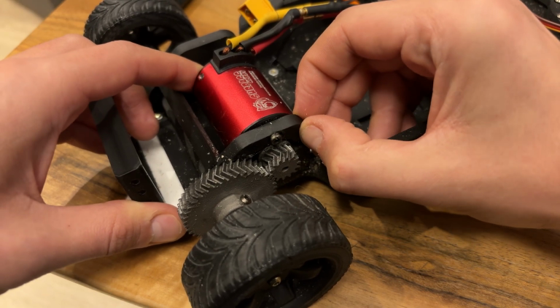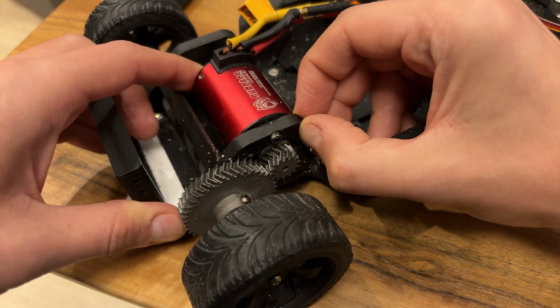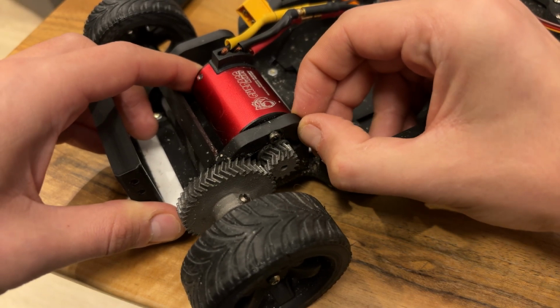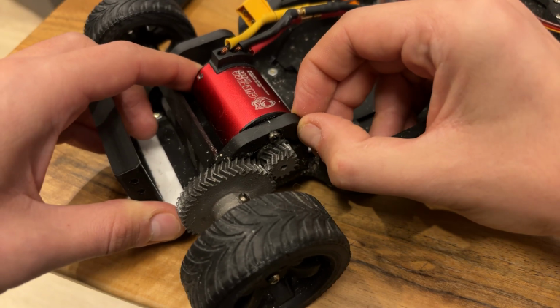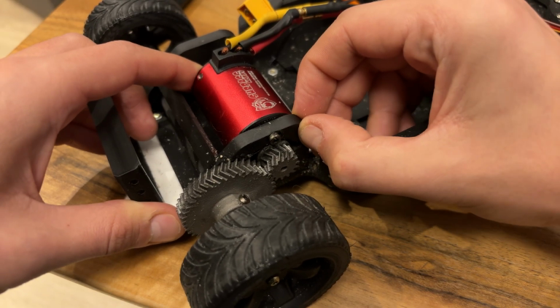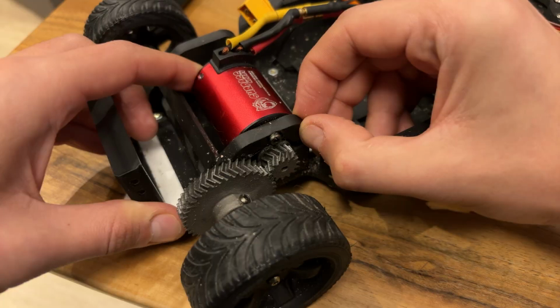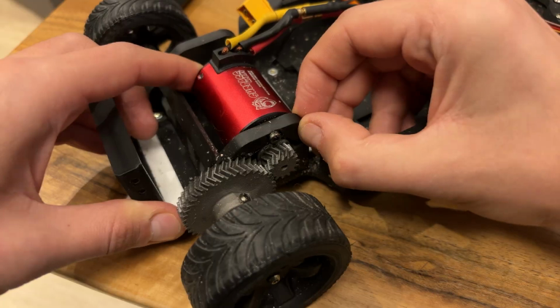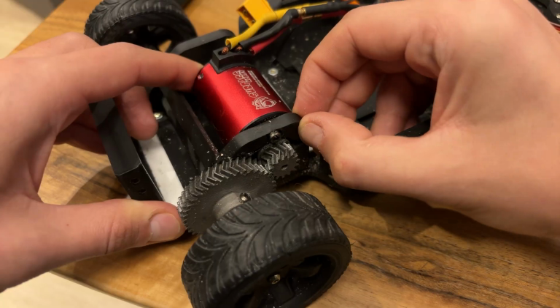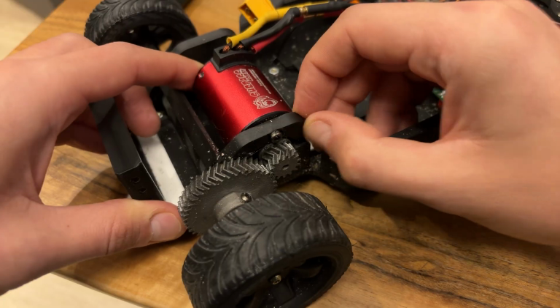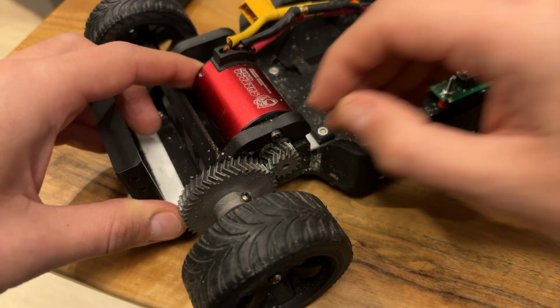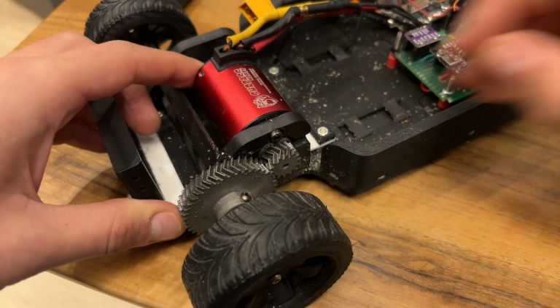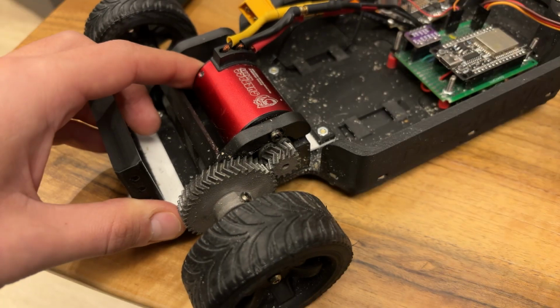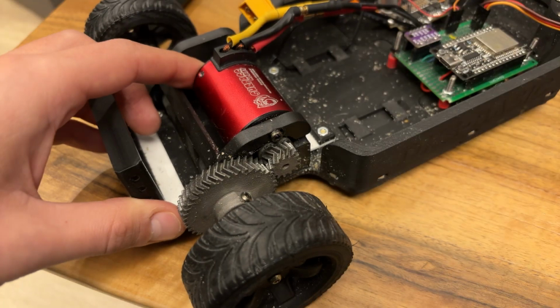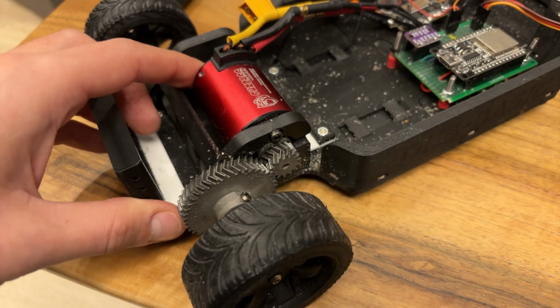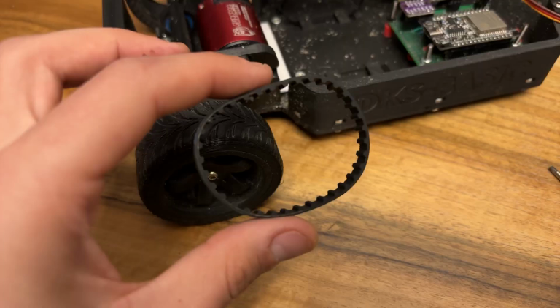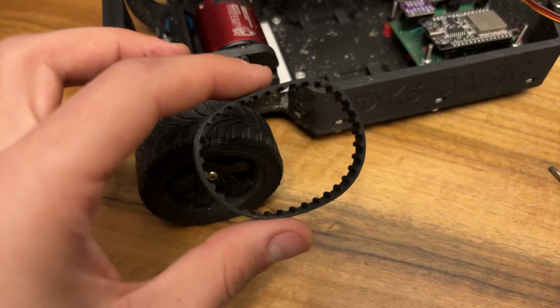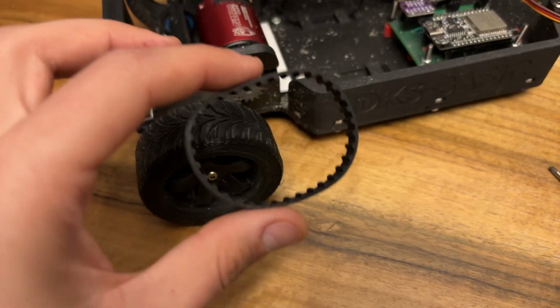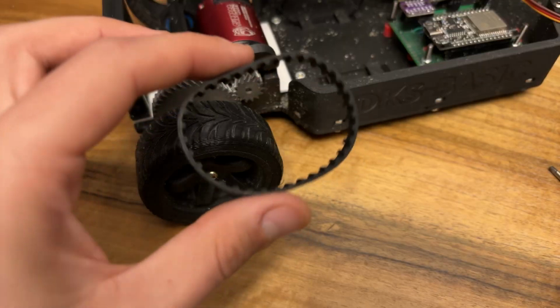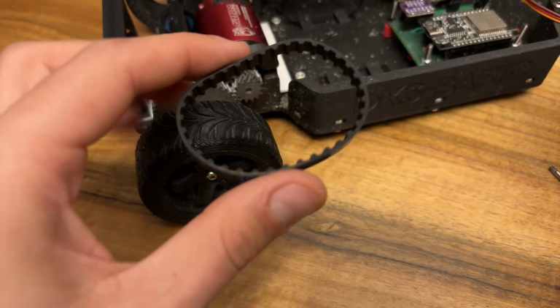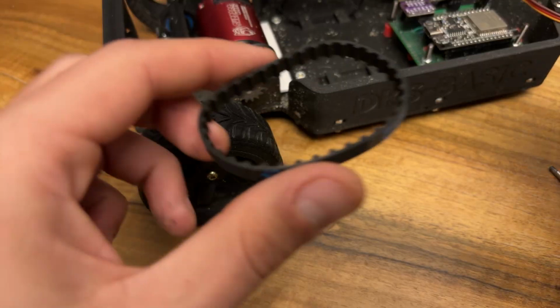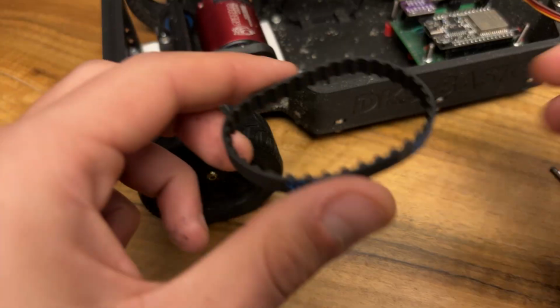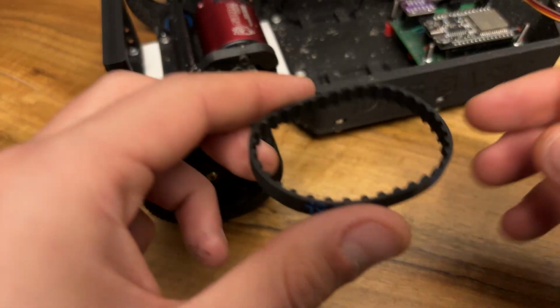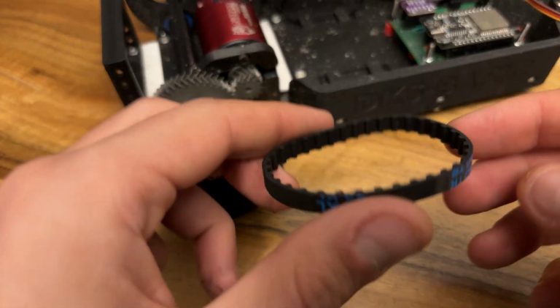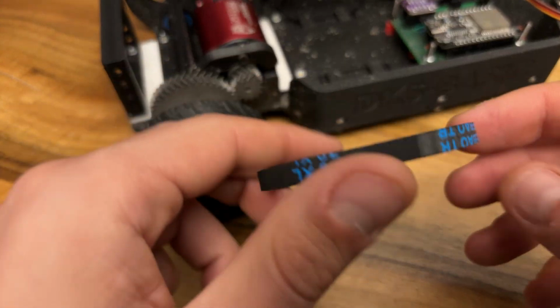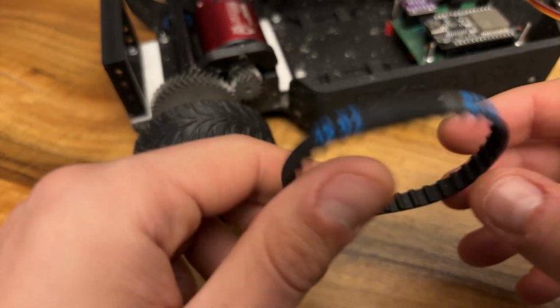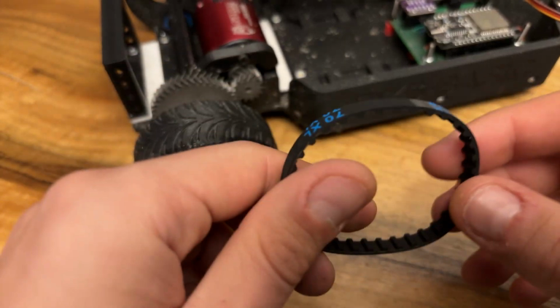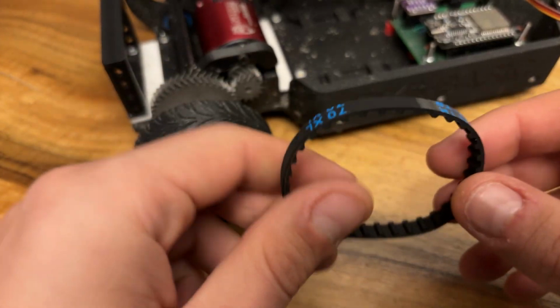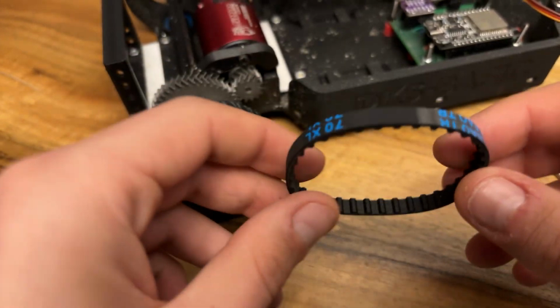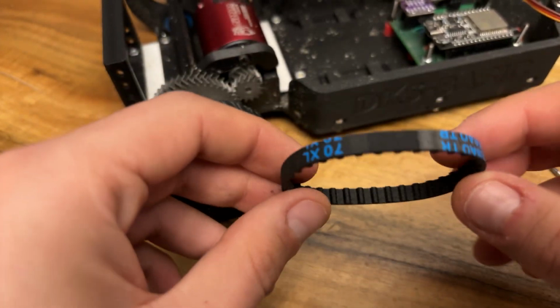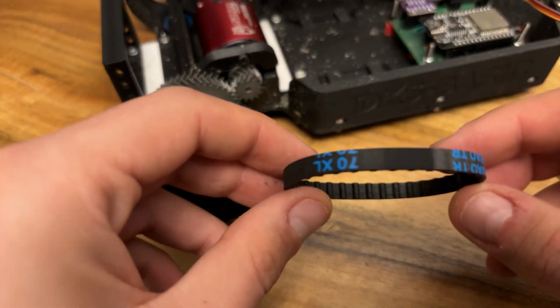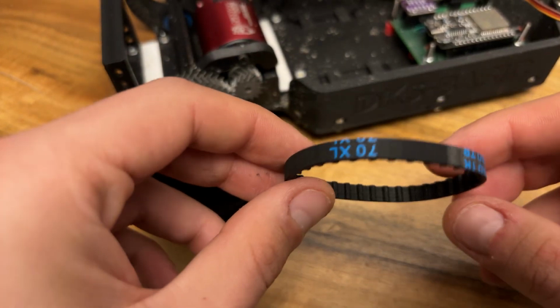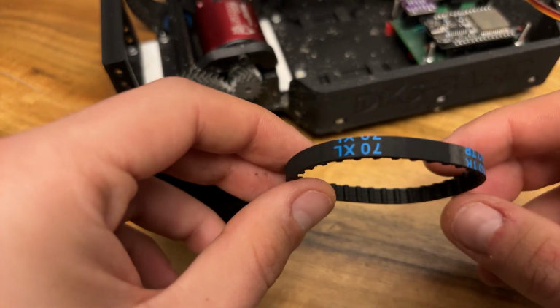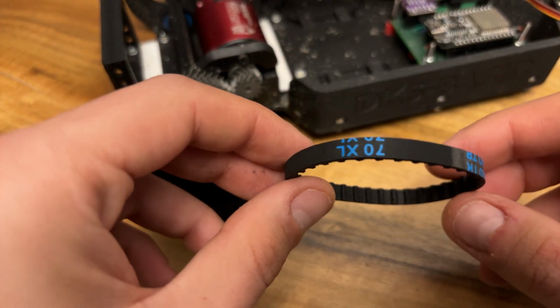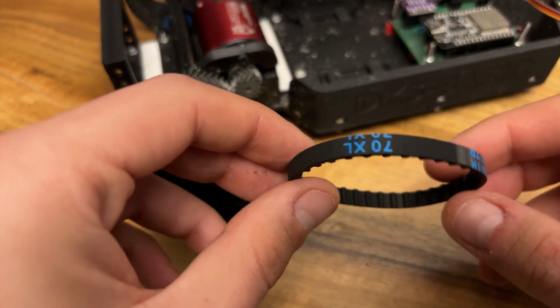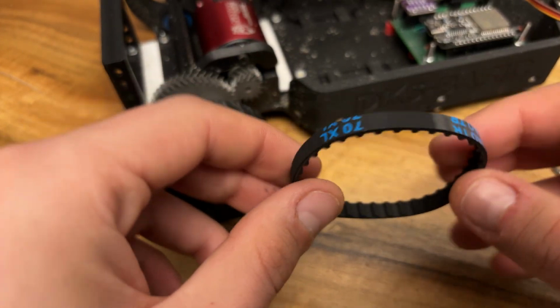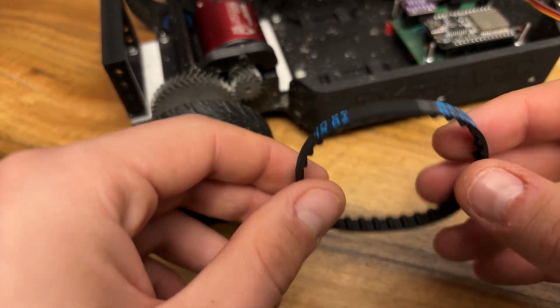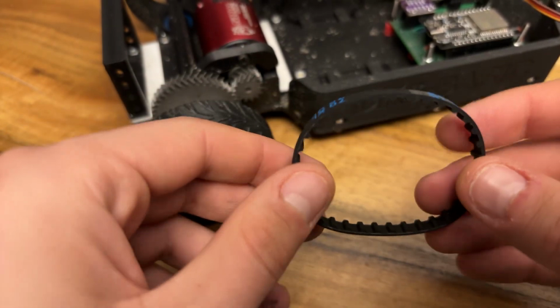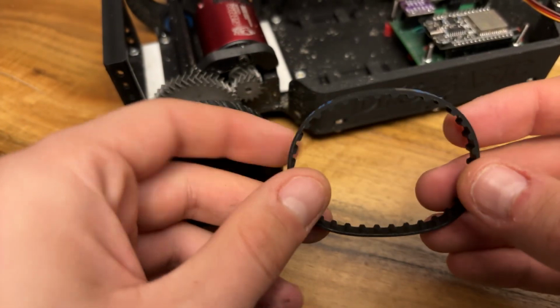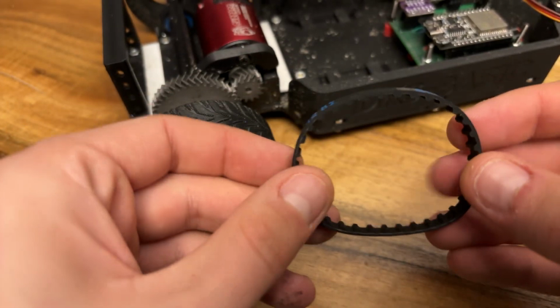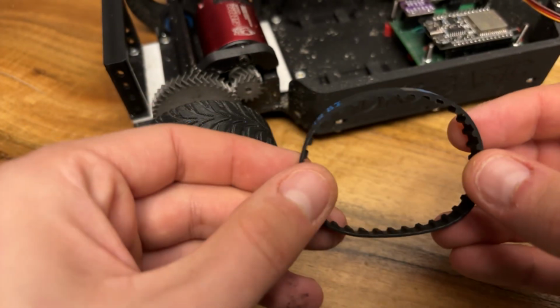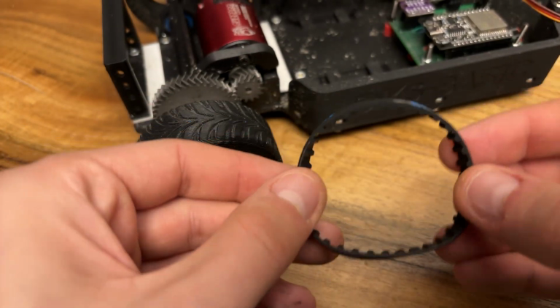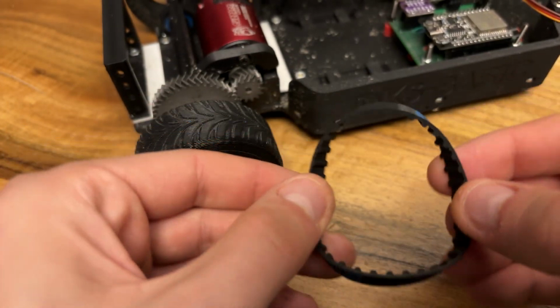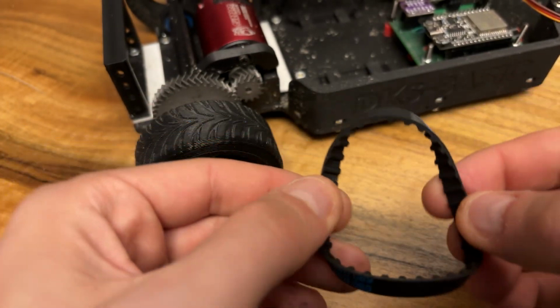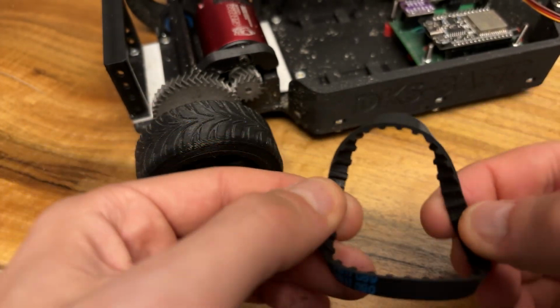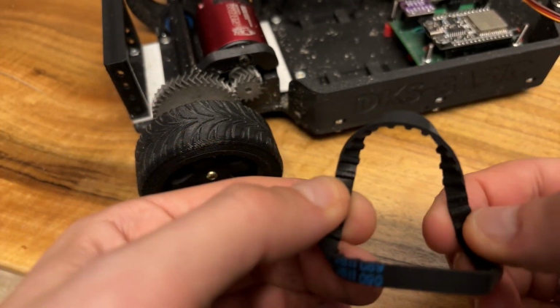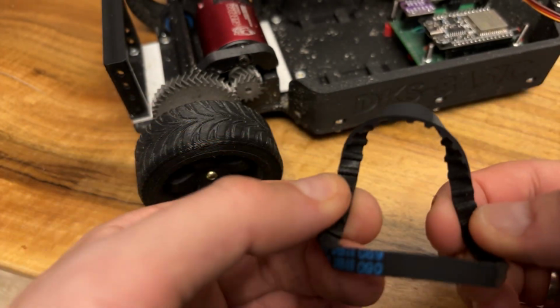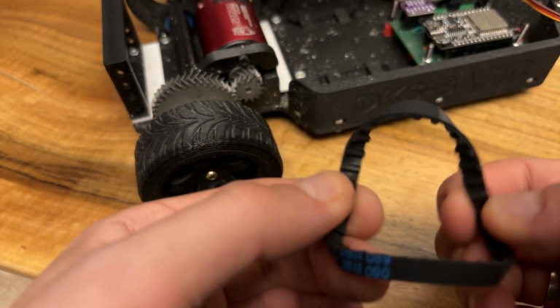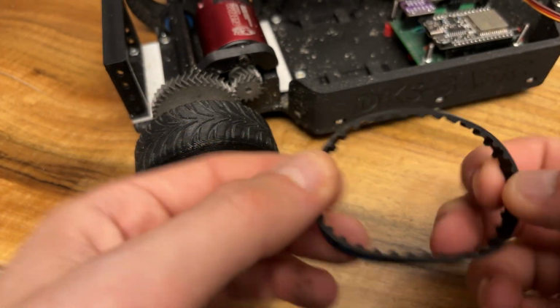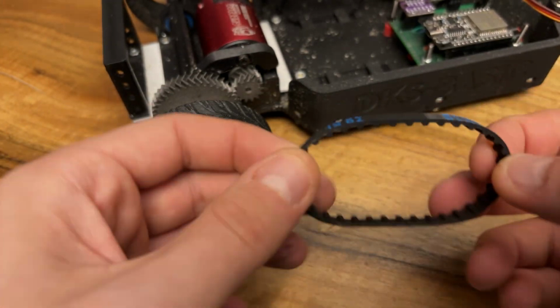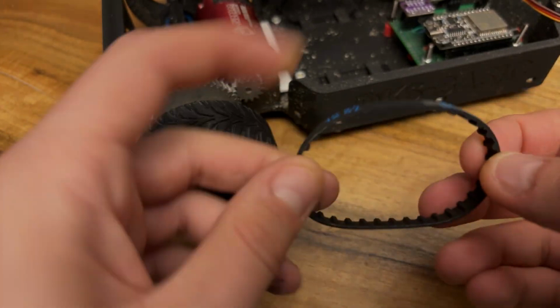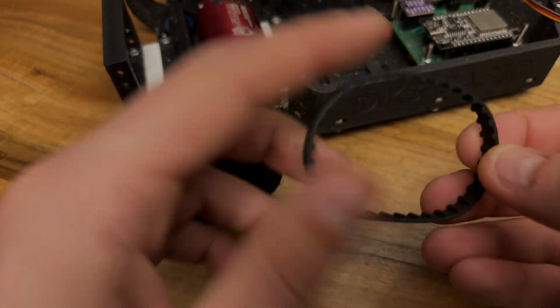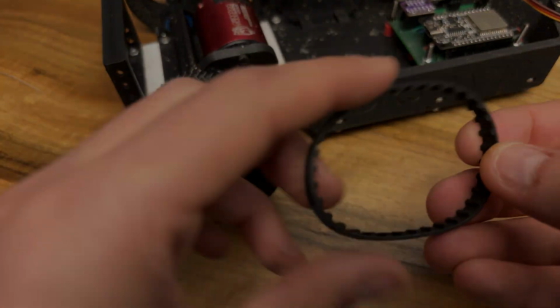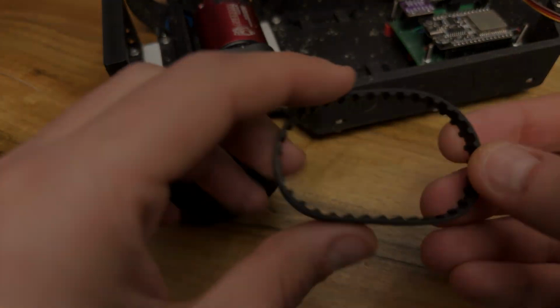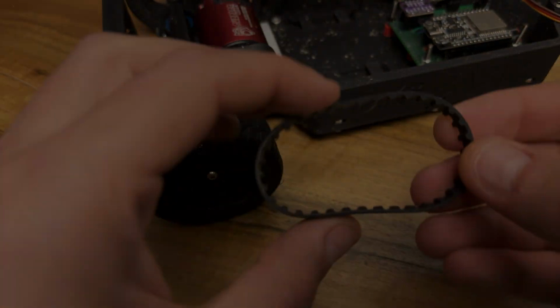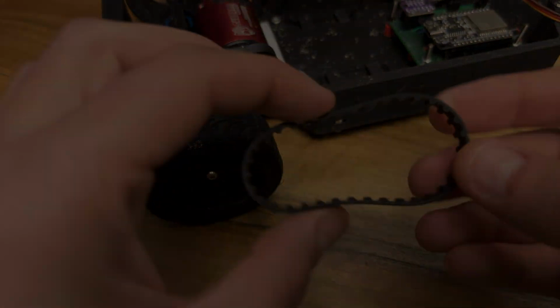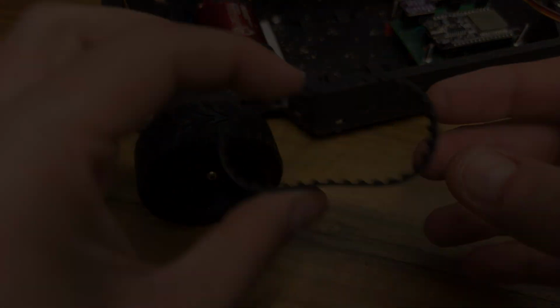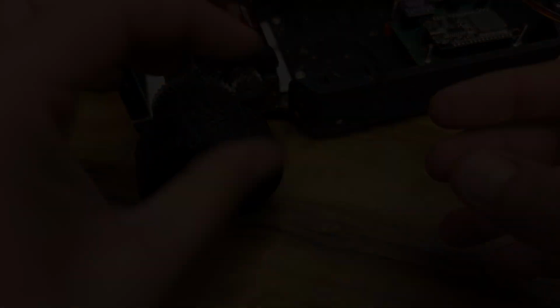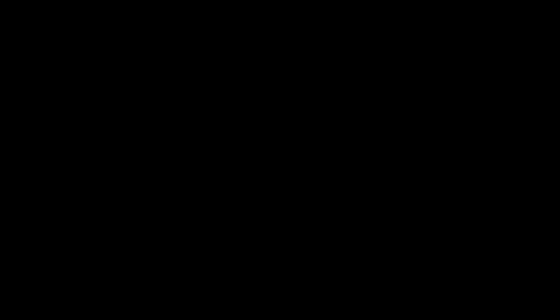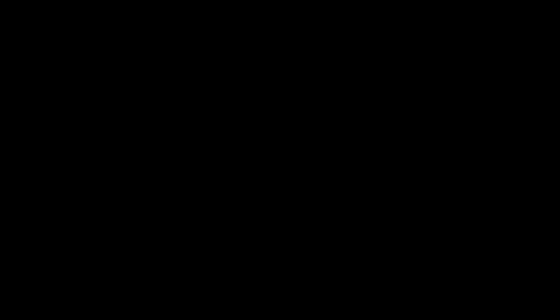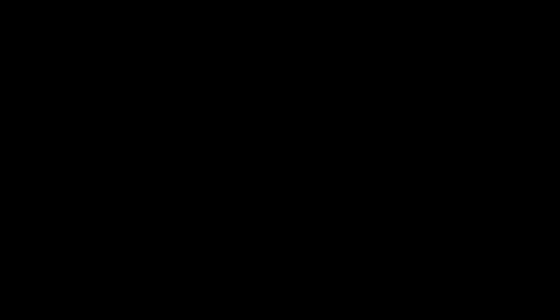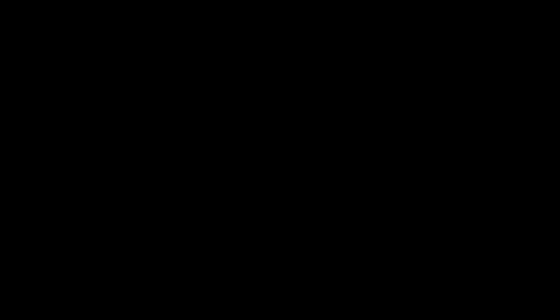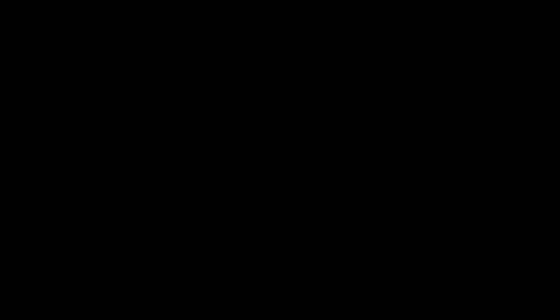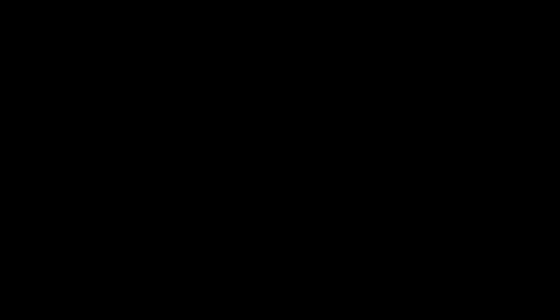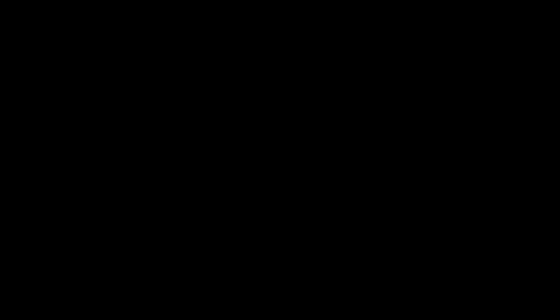So I decided to give up with this chassis and give it another shot with a belt-driven system, which I've started working on.